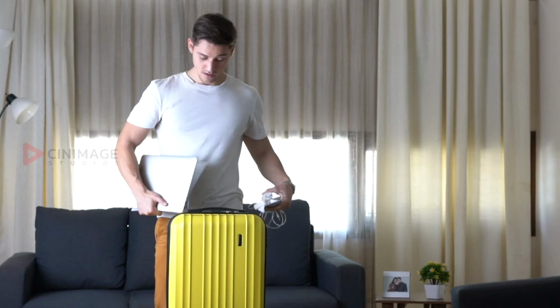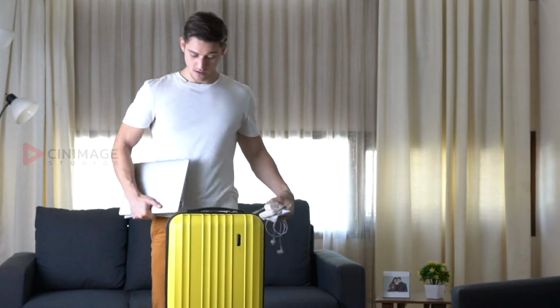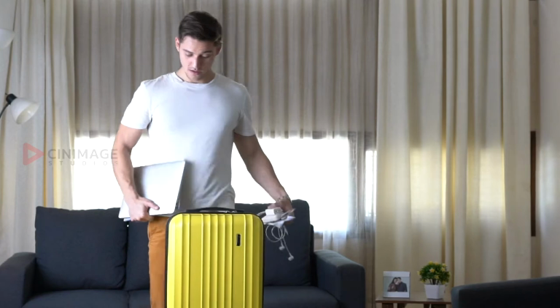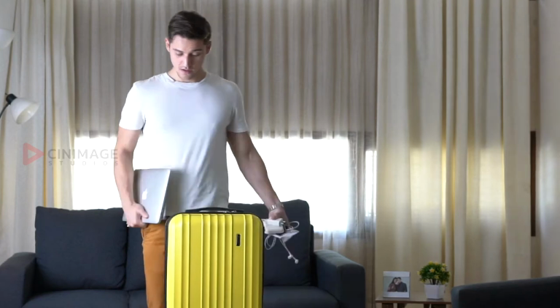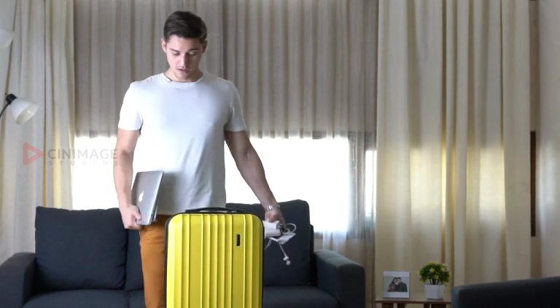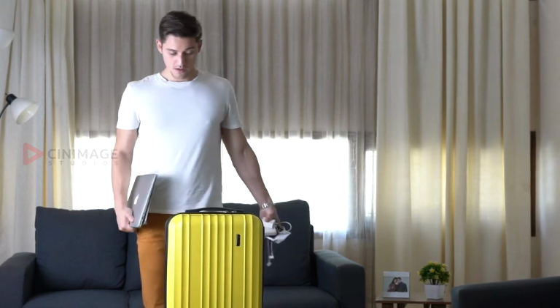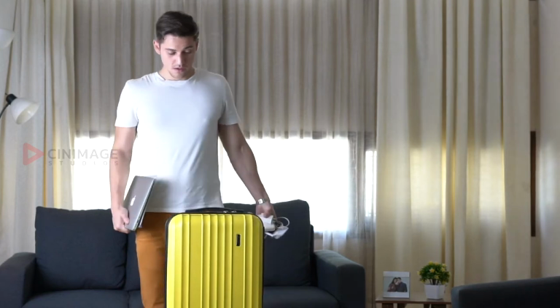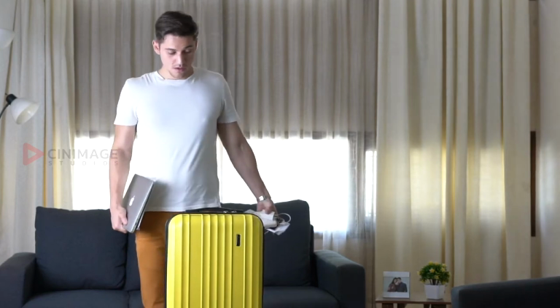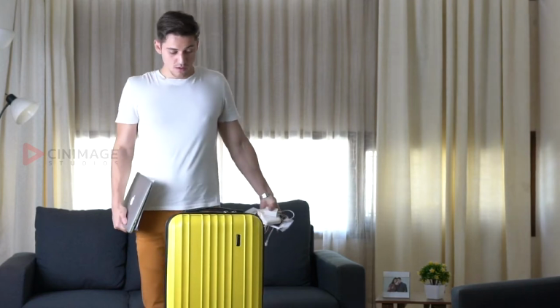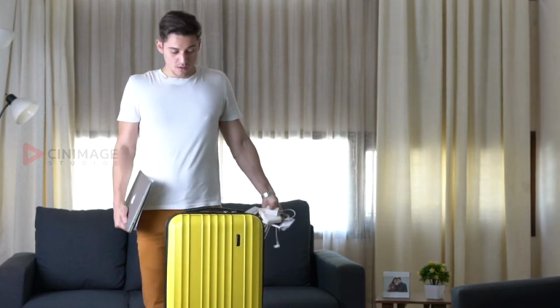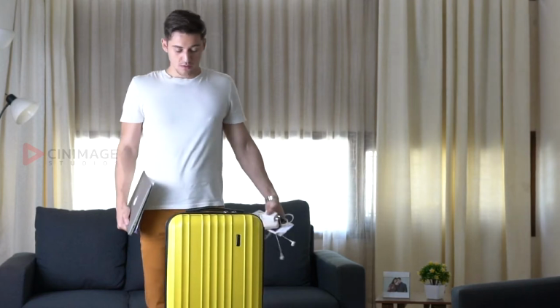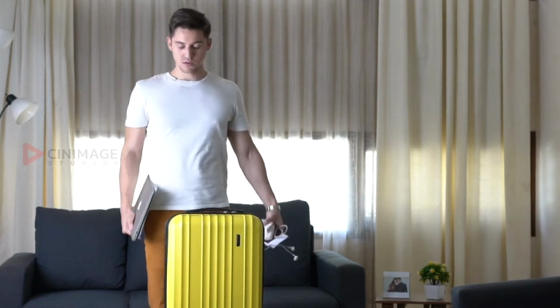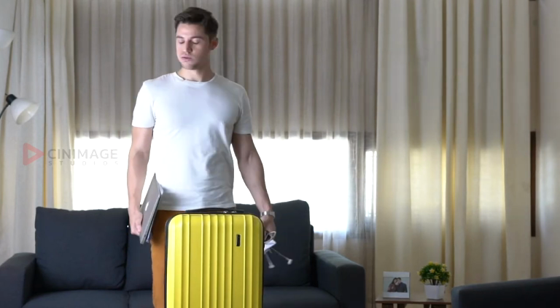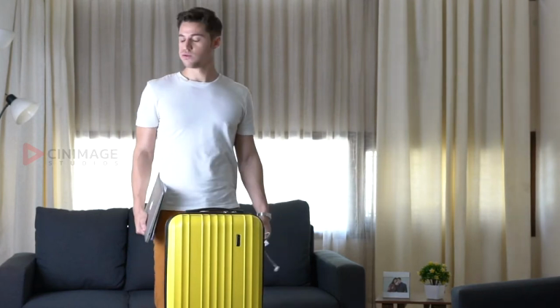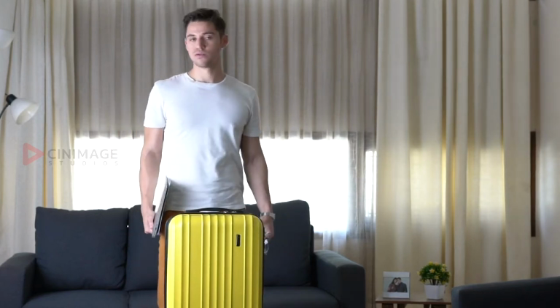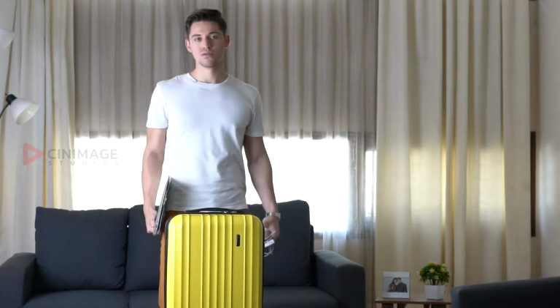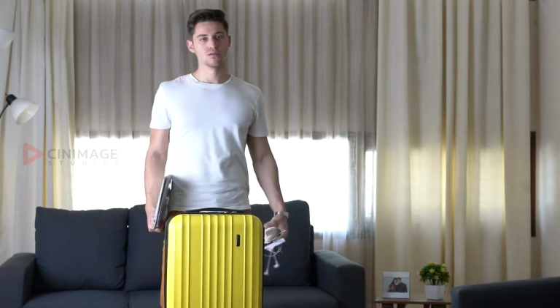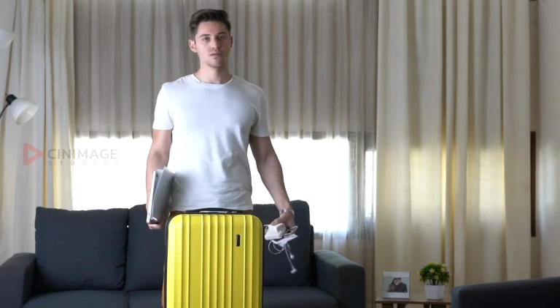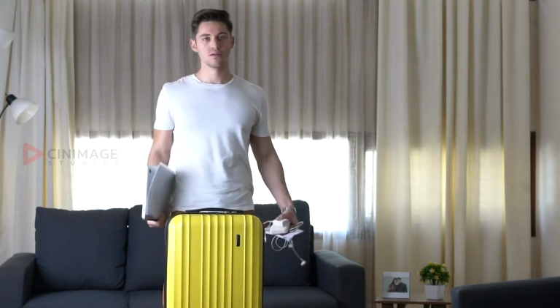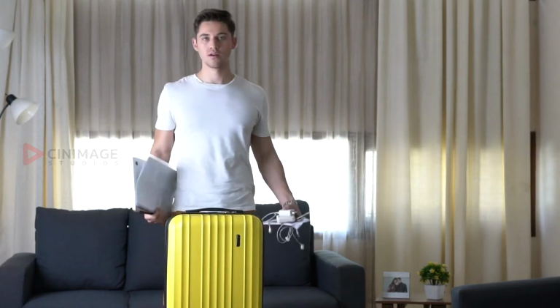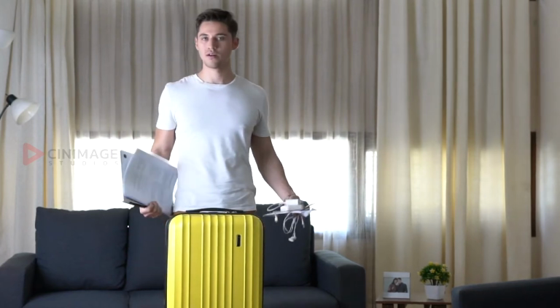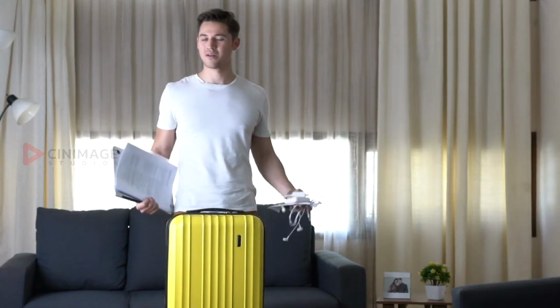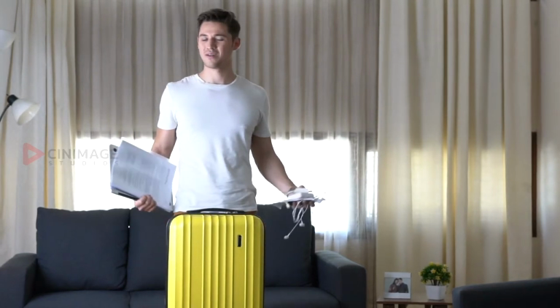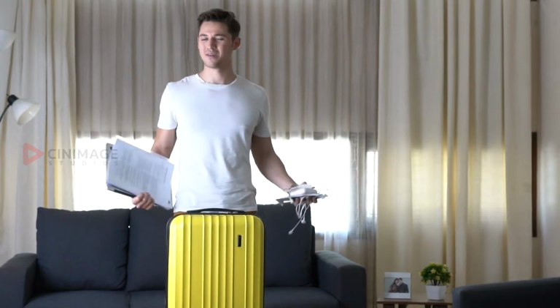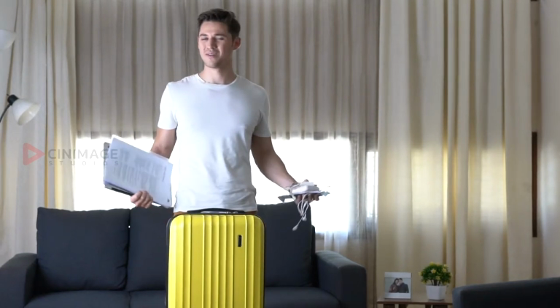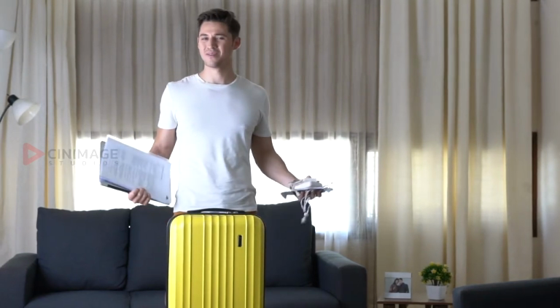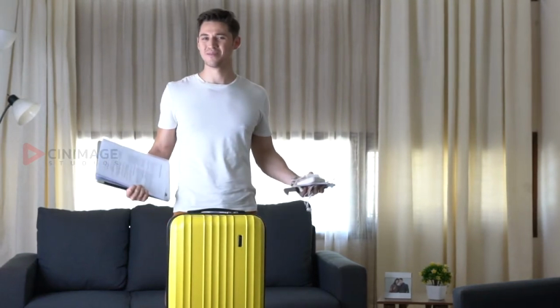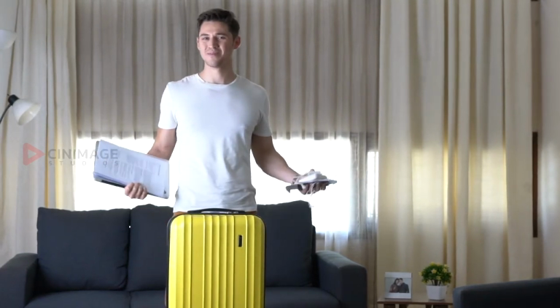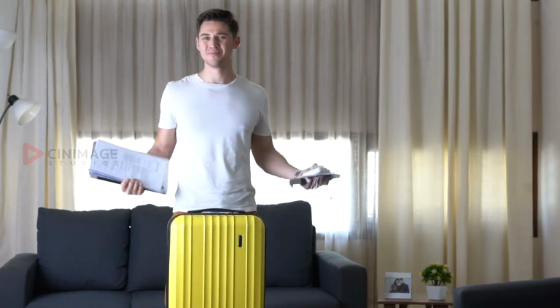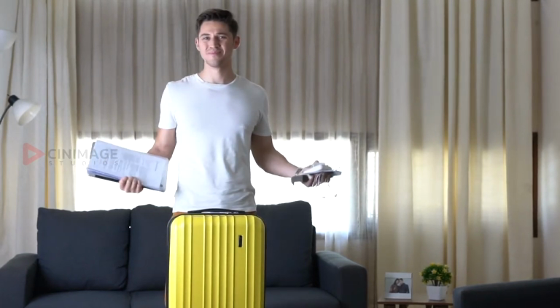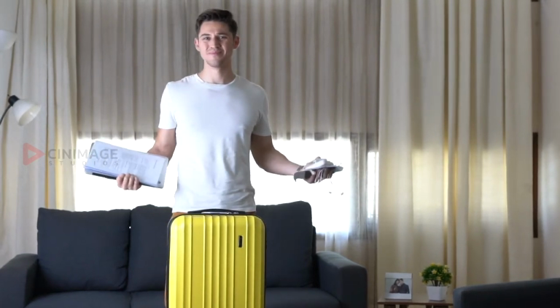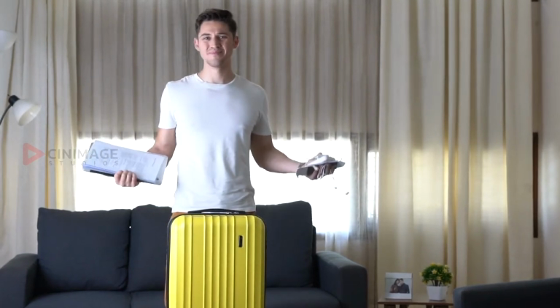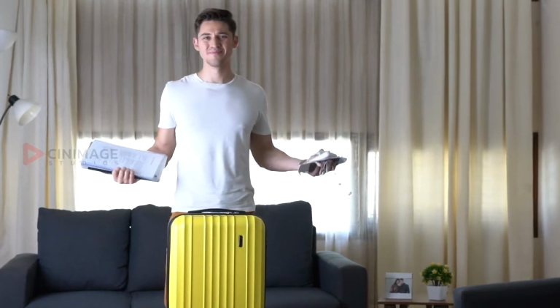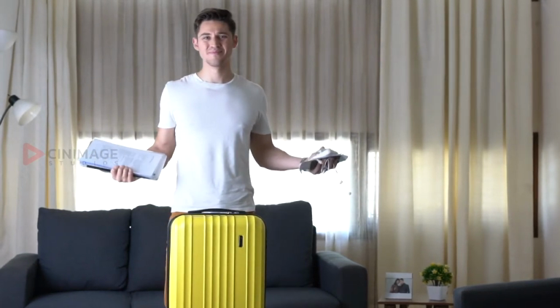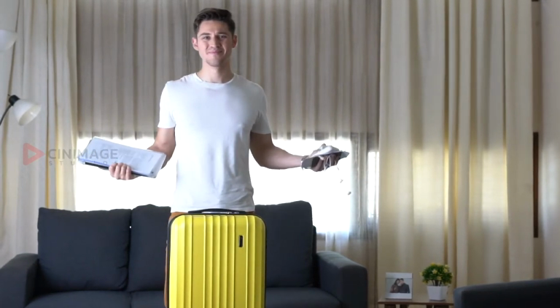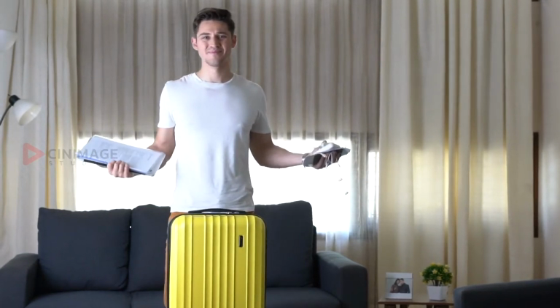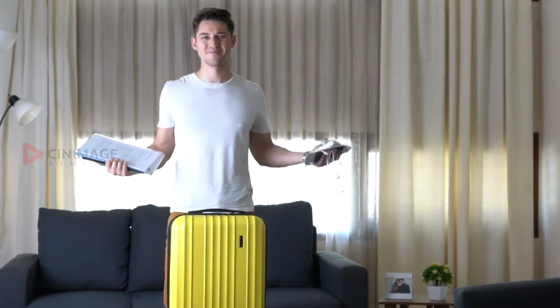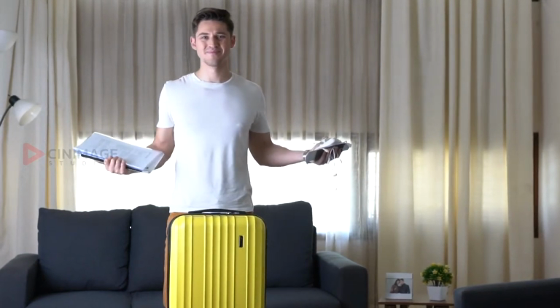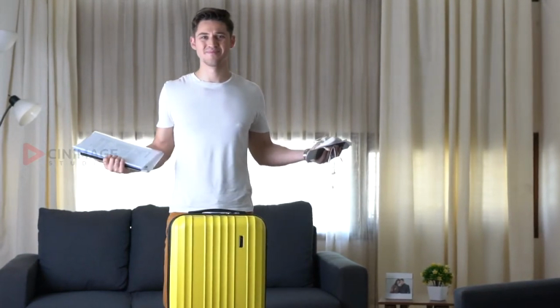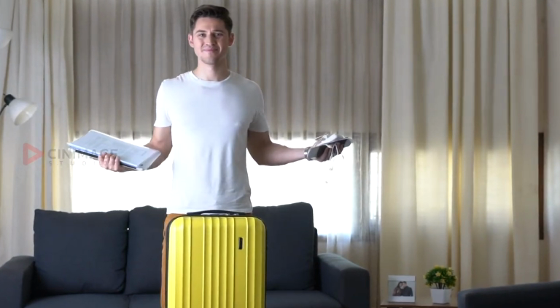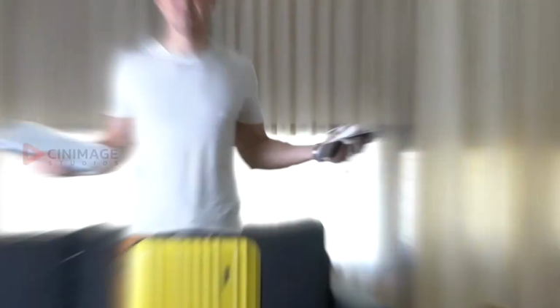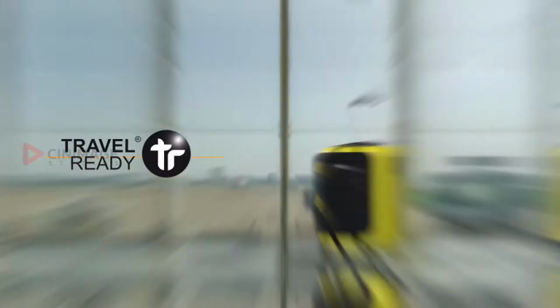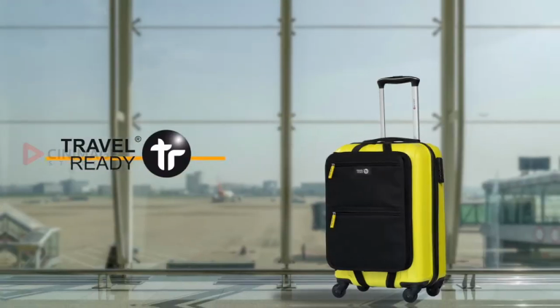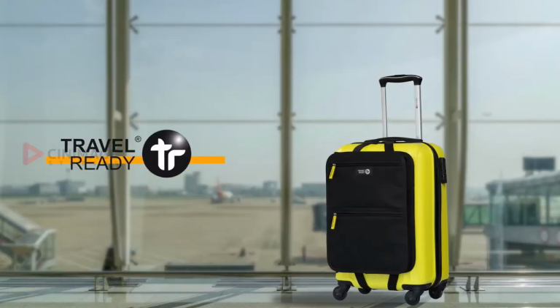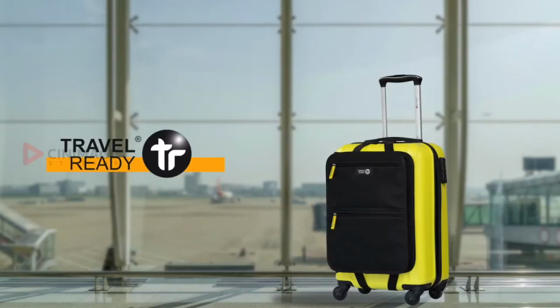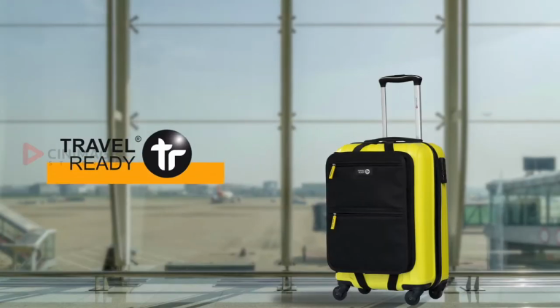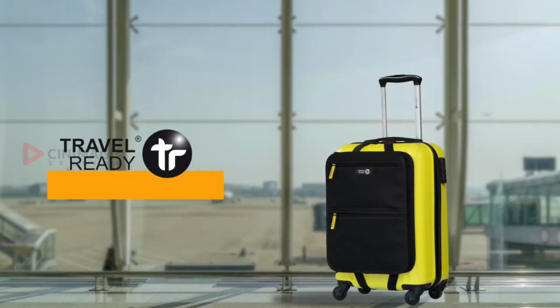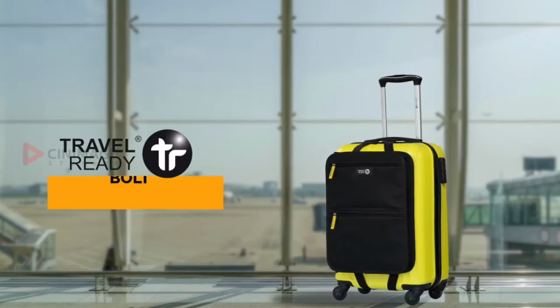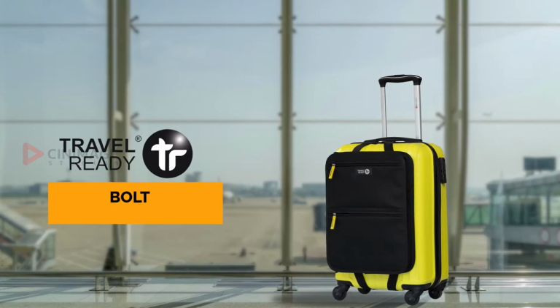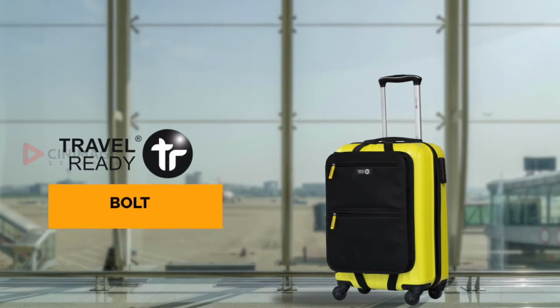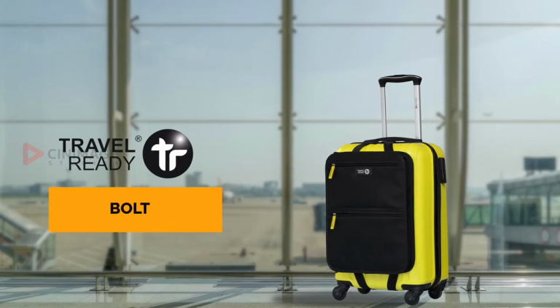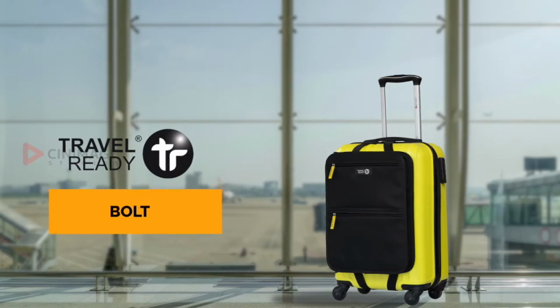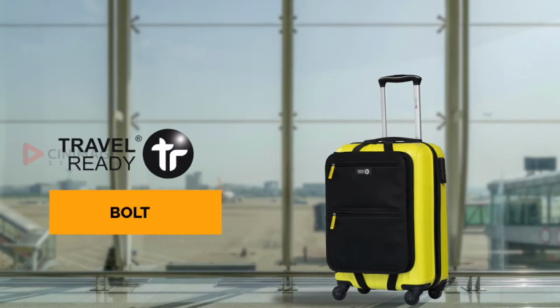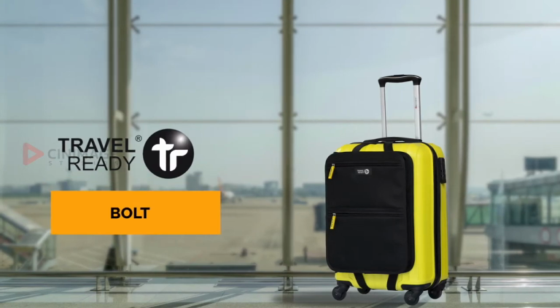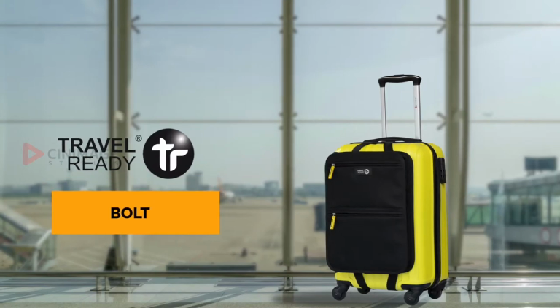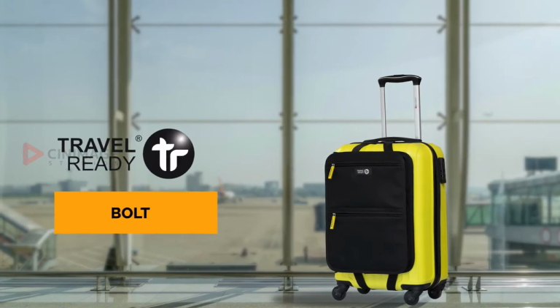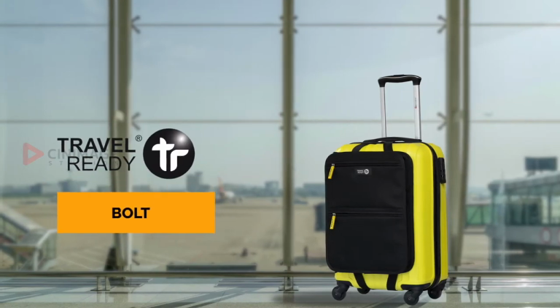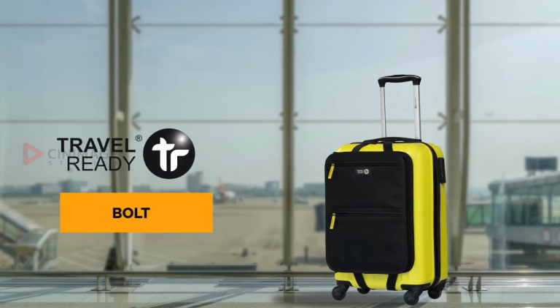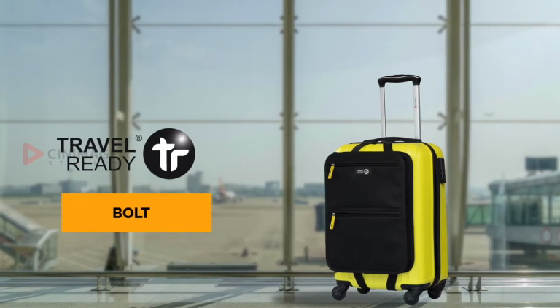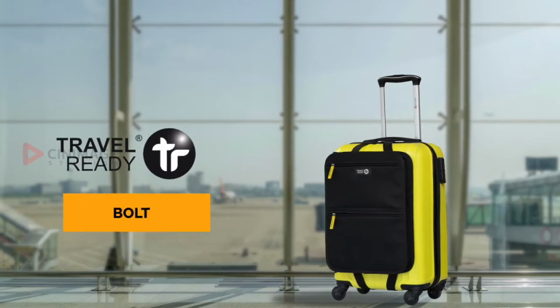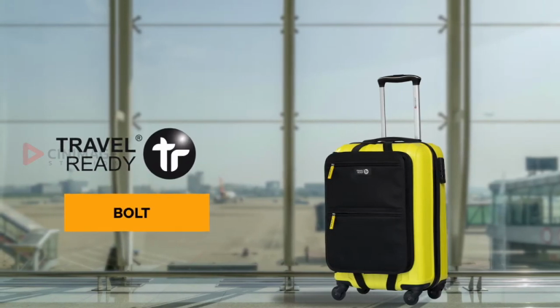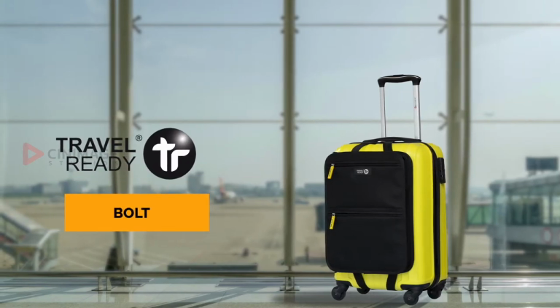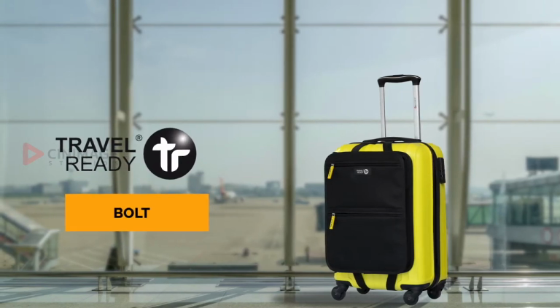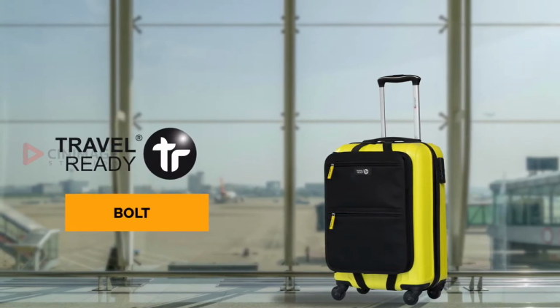Hardcase cabin luggage has one big problem: no external pockets. Introducing the Travel Ready Bolt.